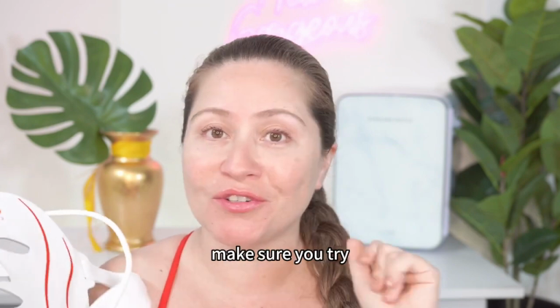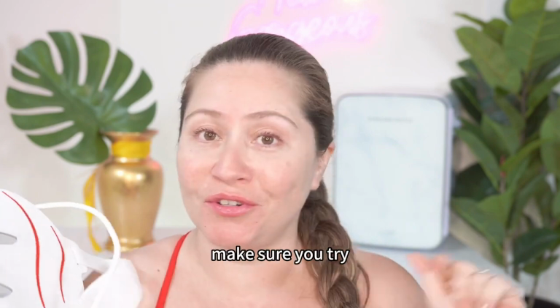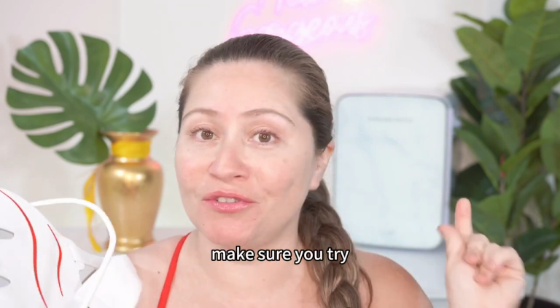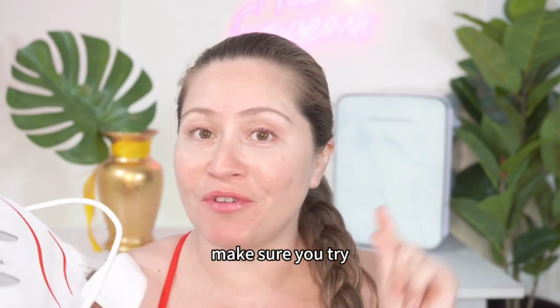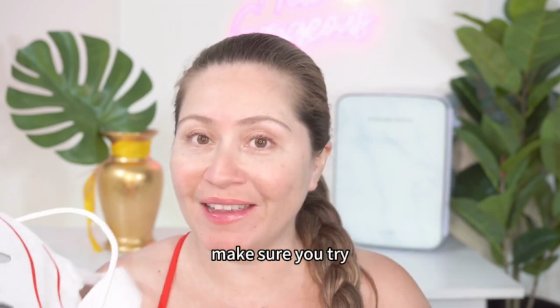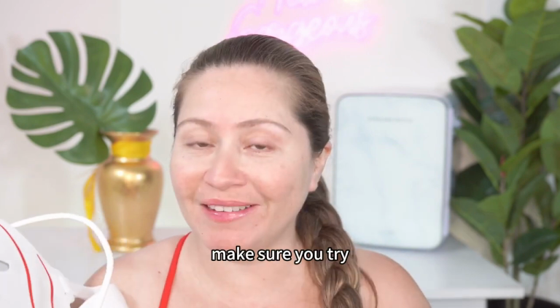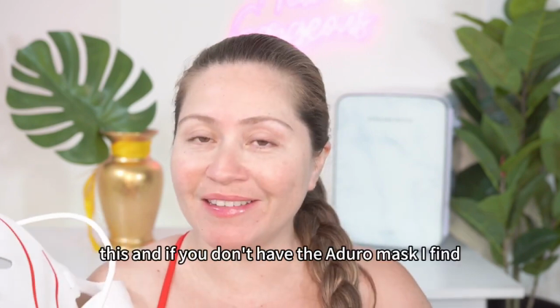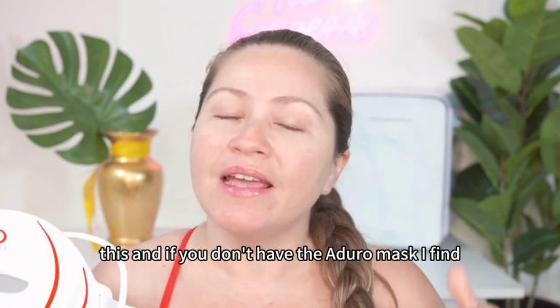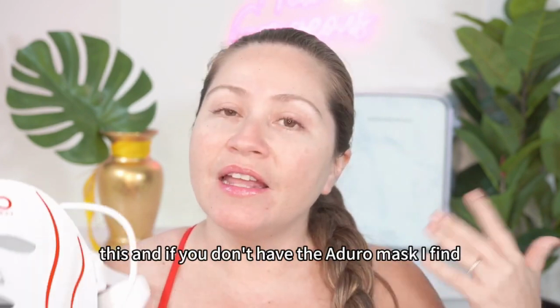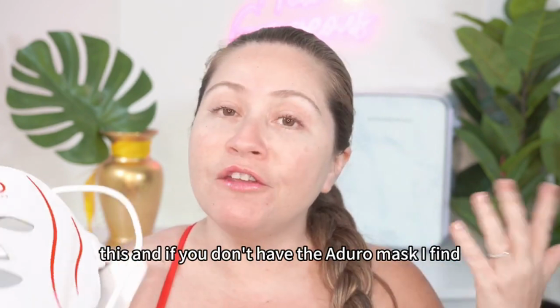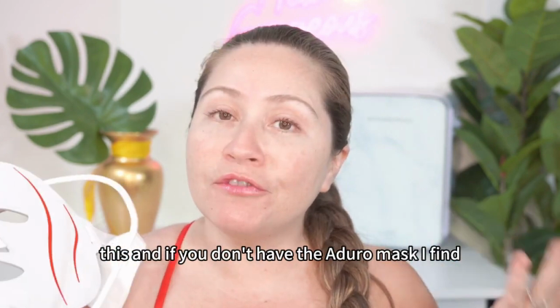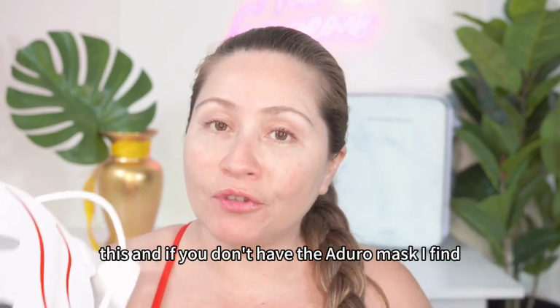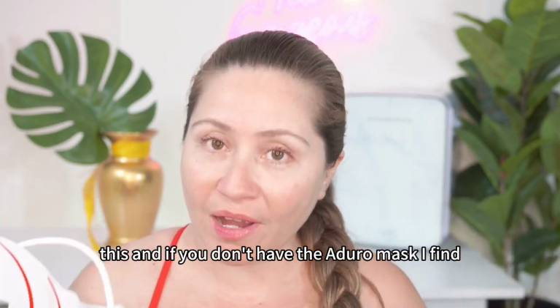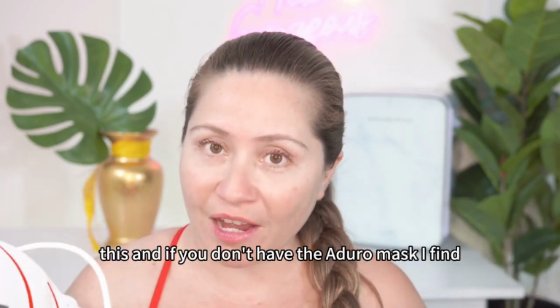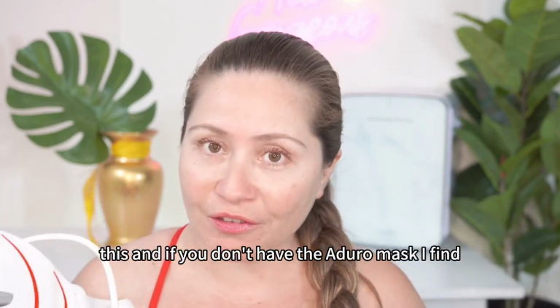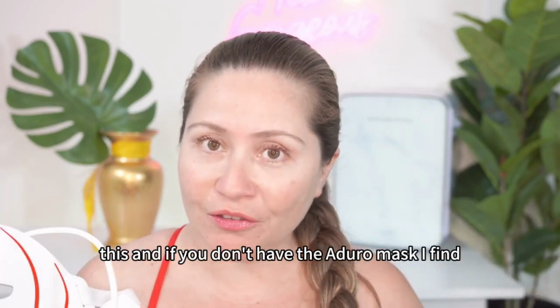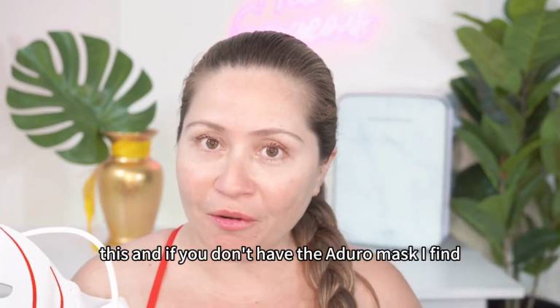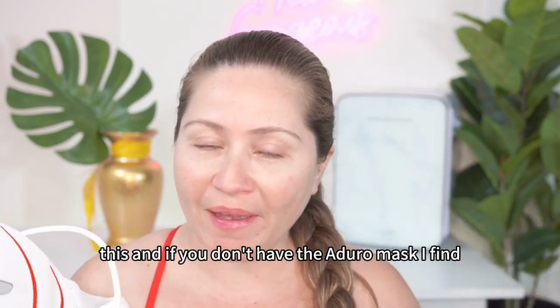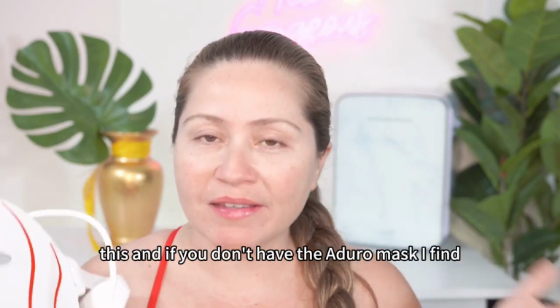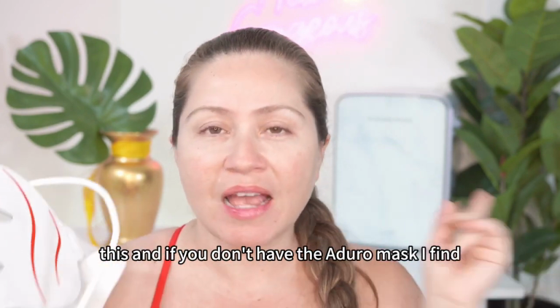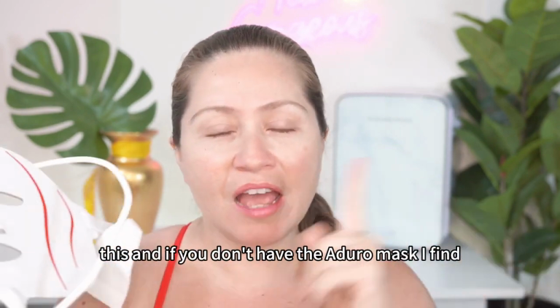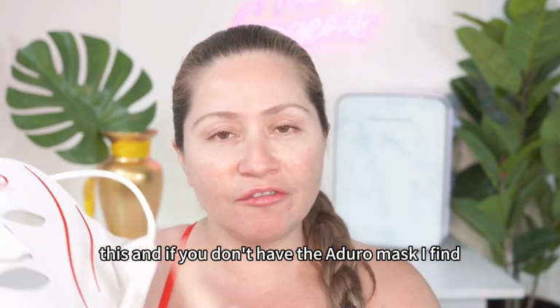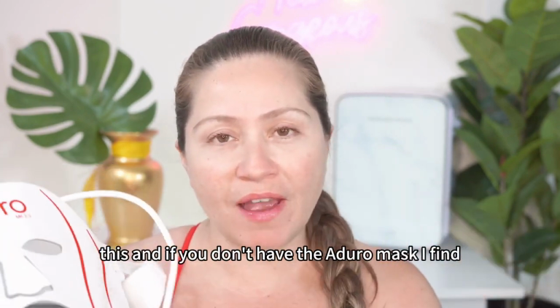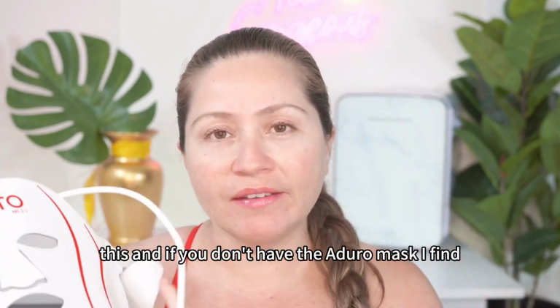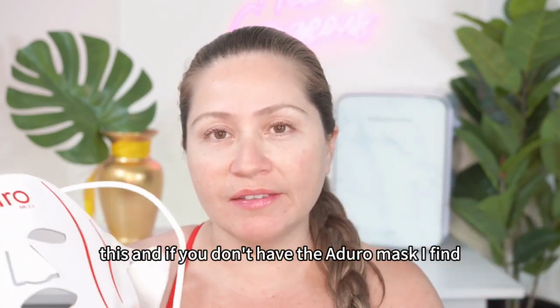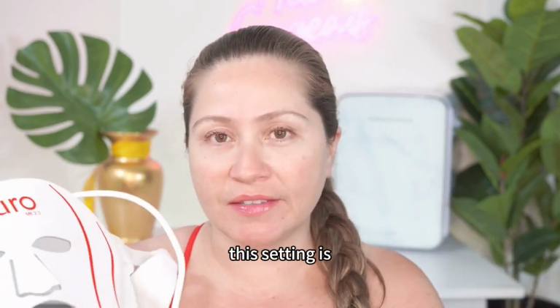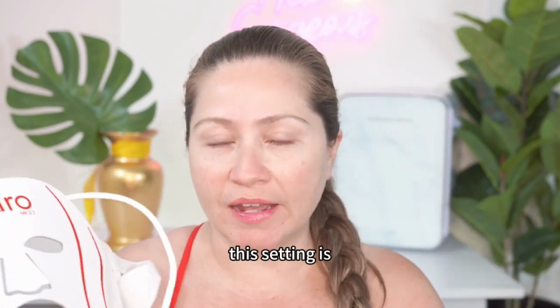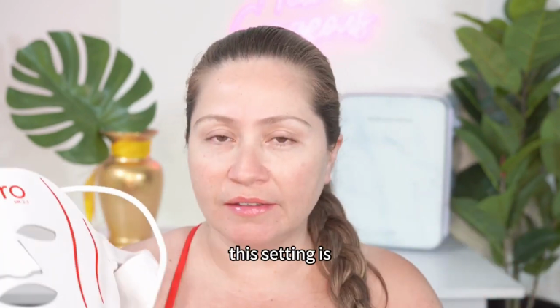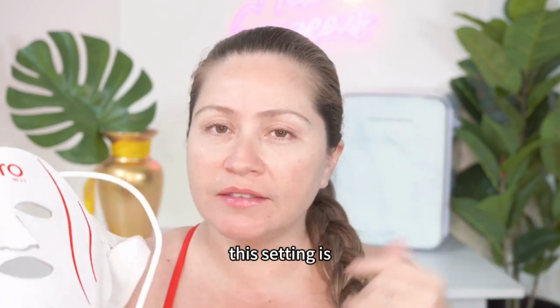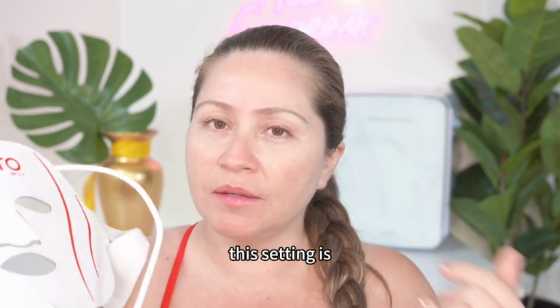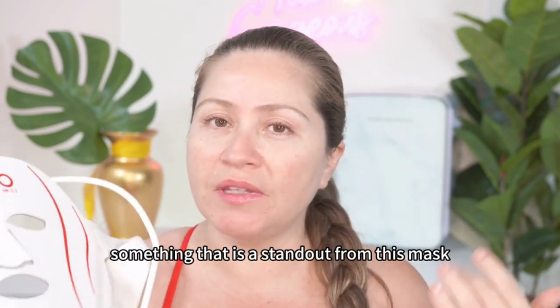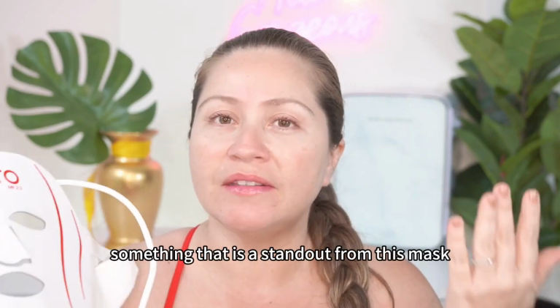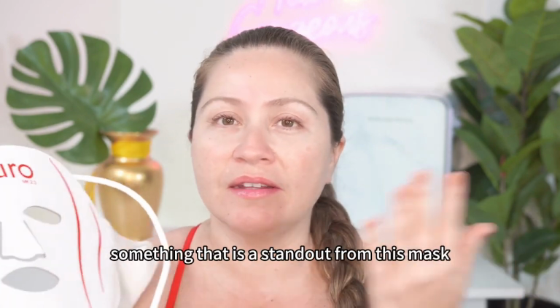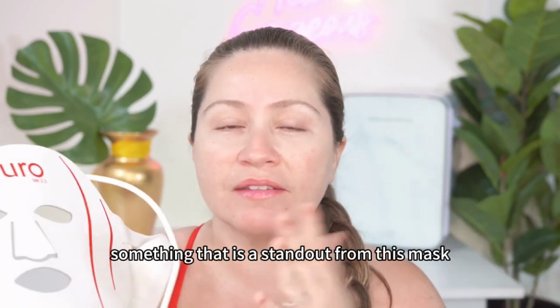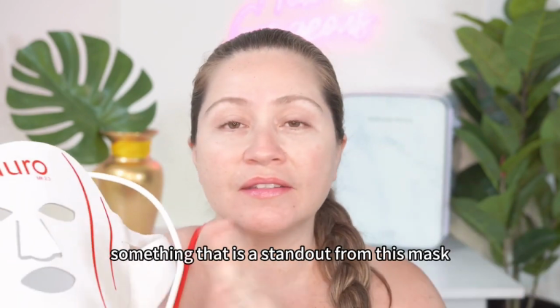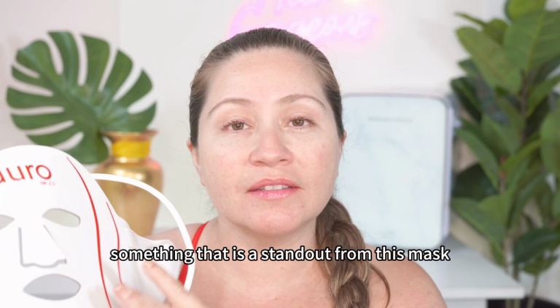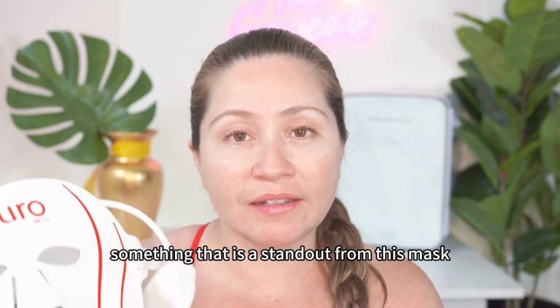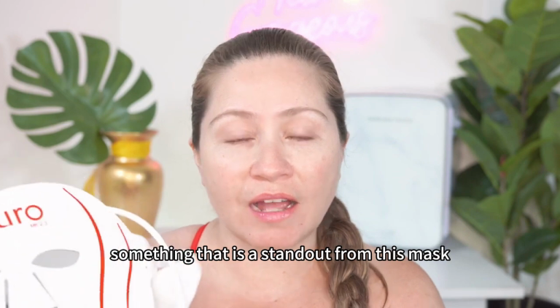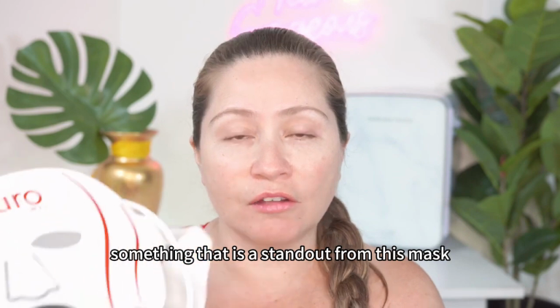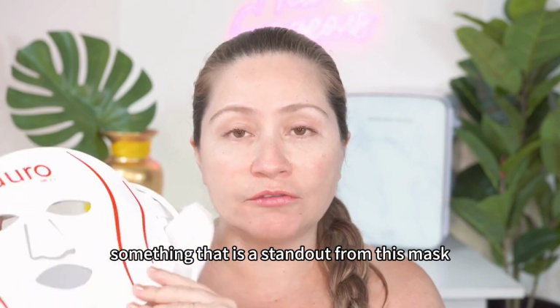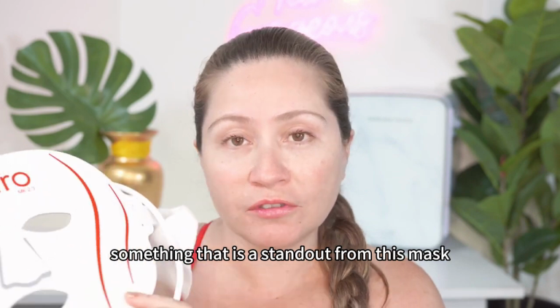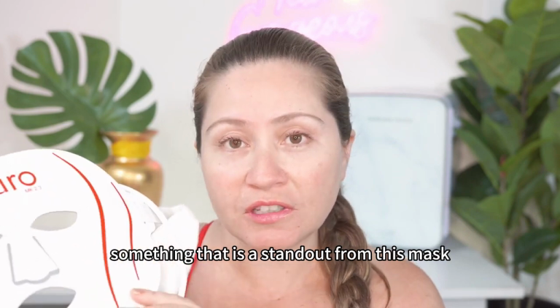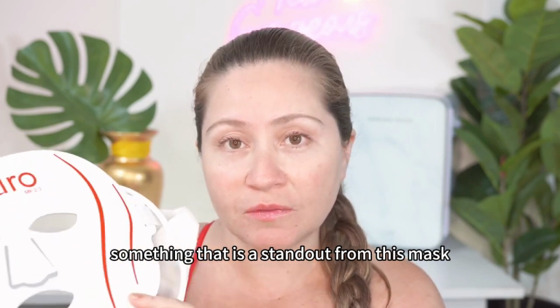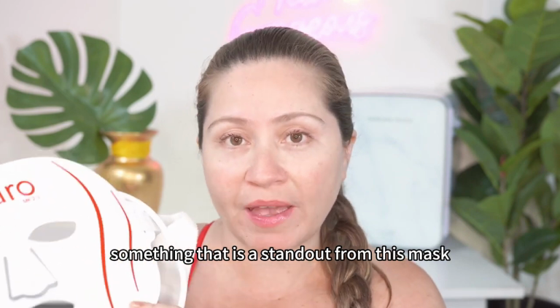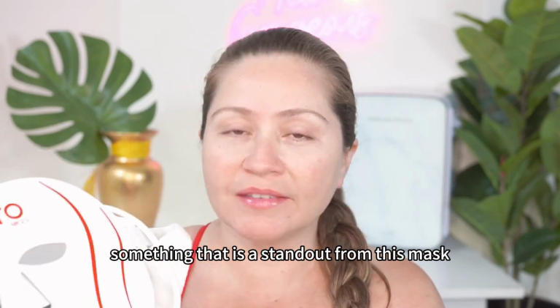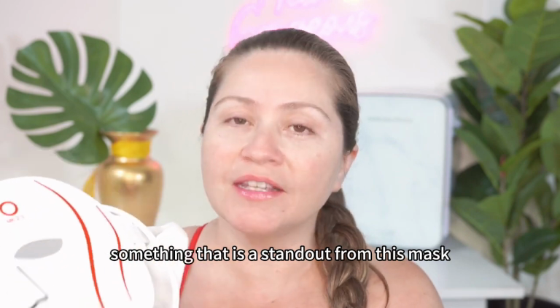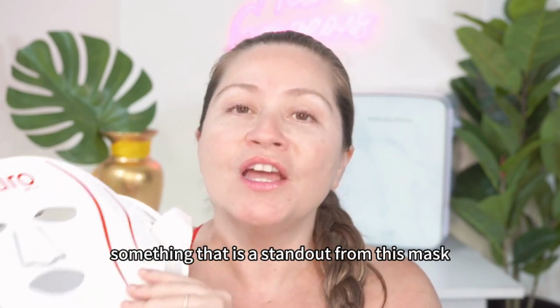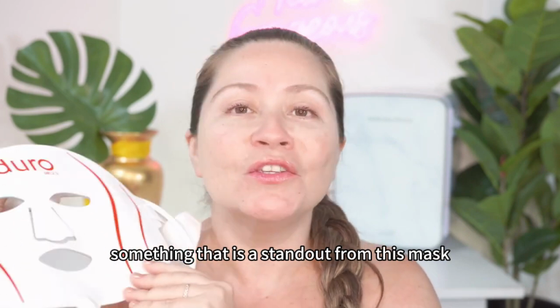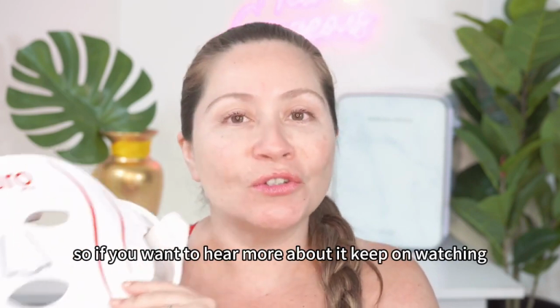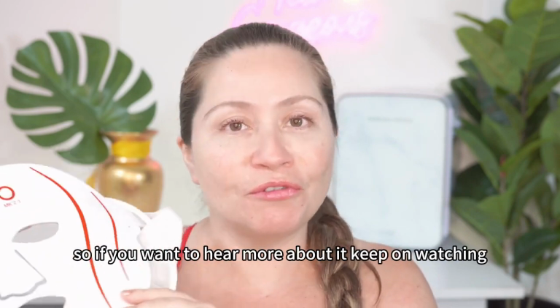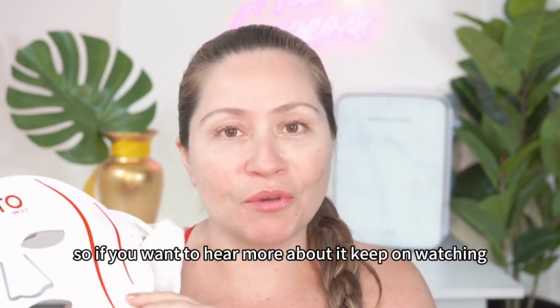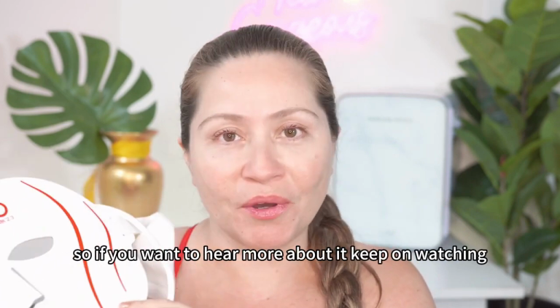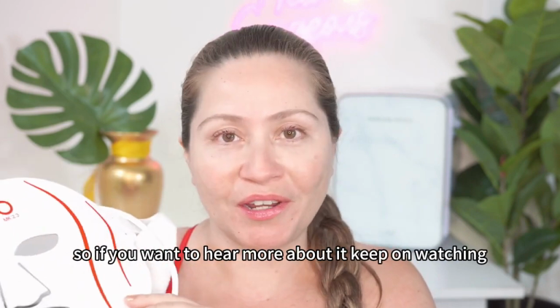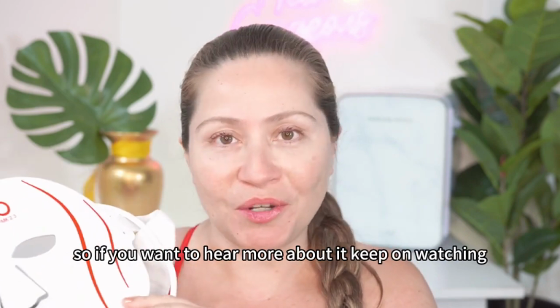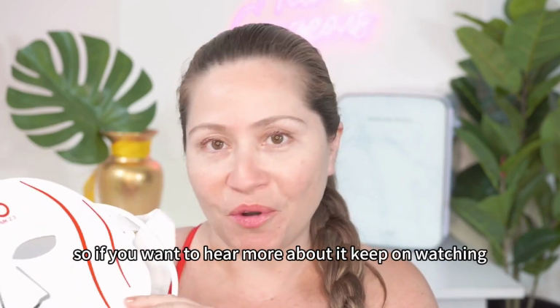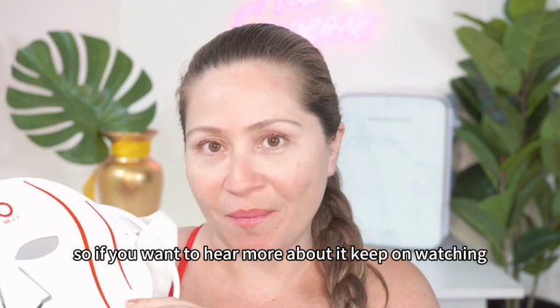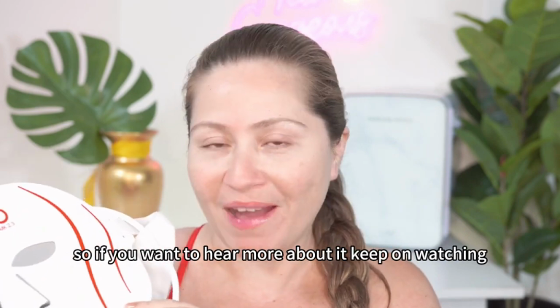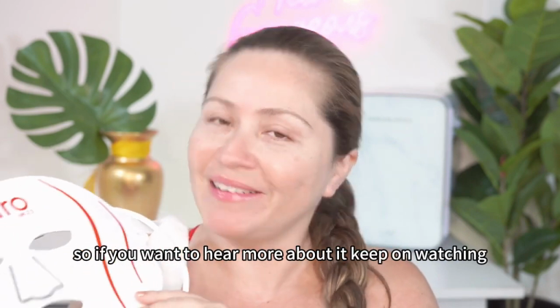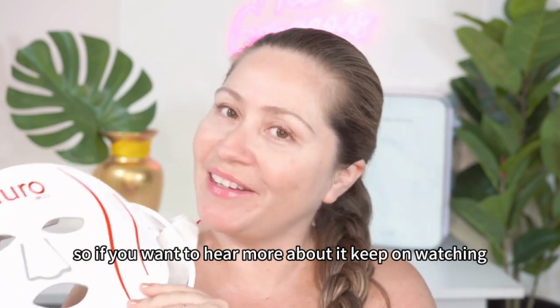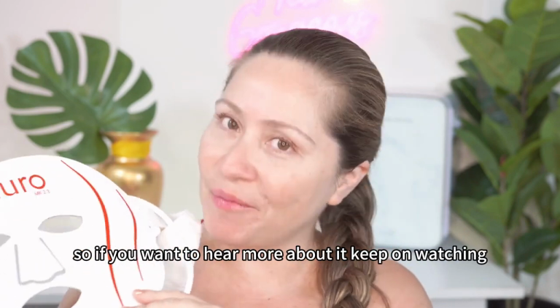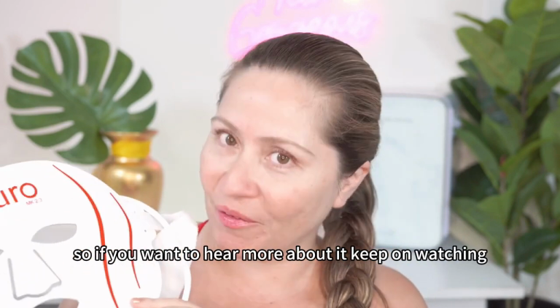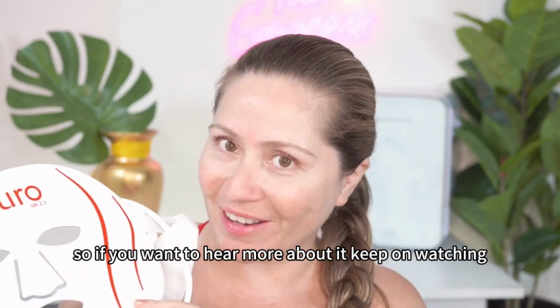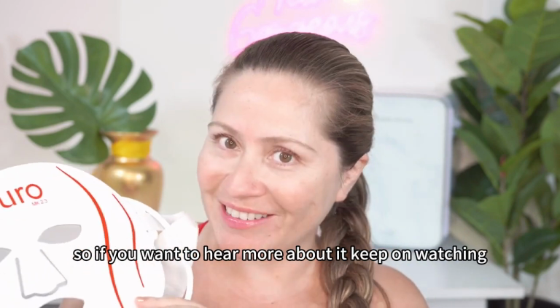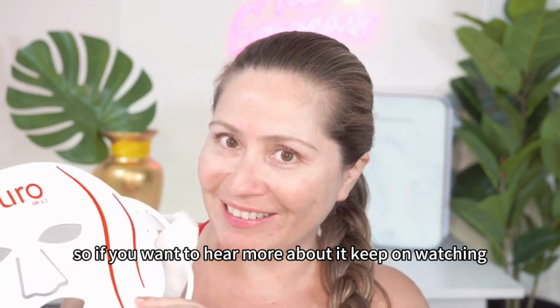So if you have the Adoro mask, make sure you try this. And if you don't have the Adoro mask, I find this setting is something that is a standout from this mask, so if you want to hear more about it, keep on watching.